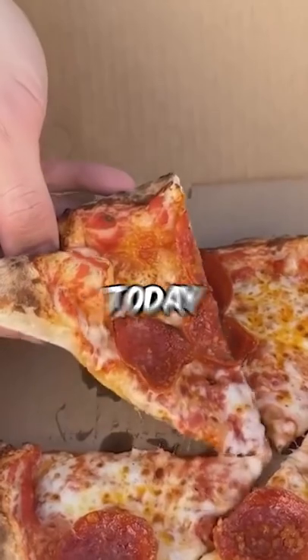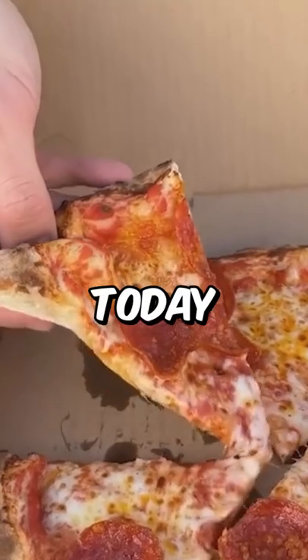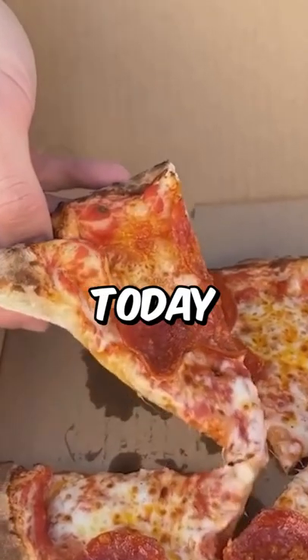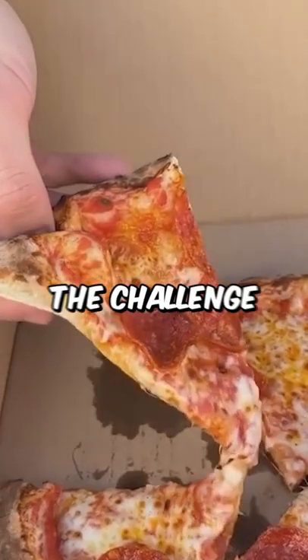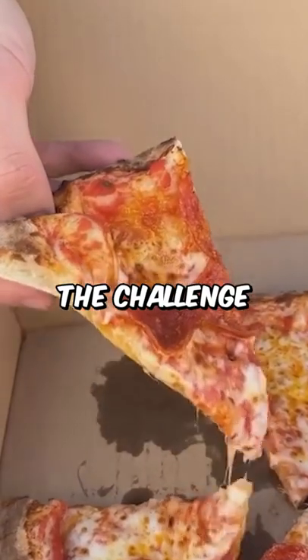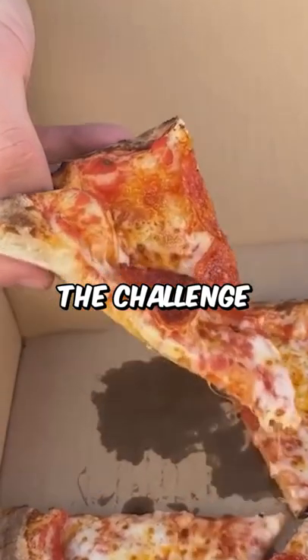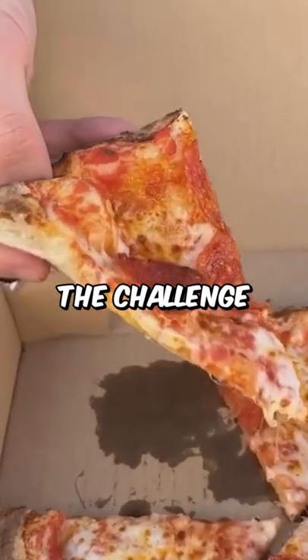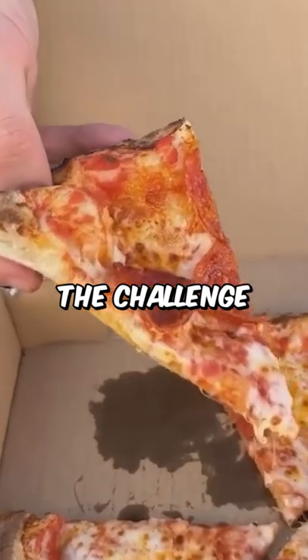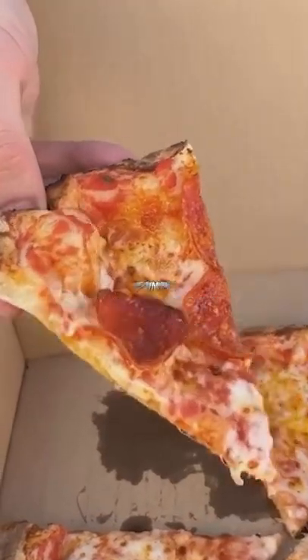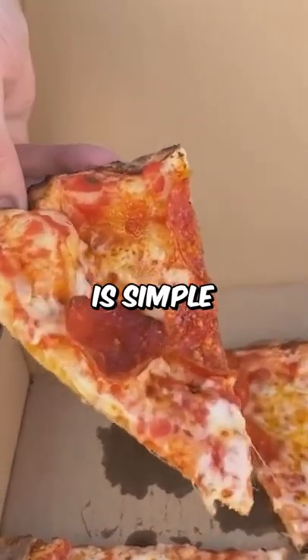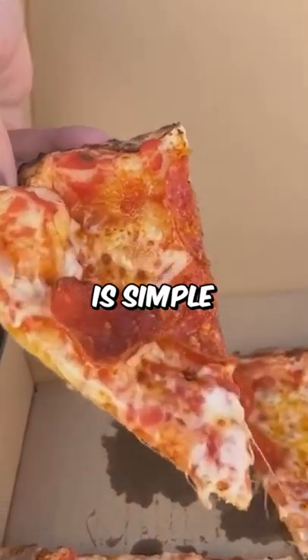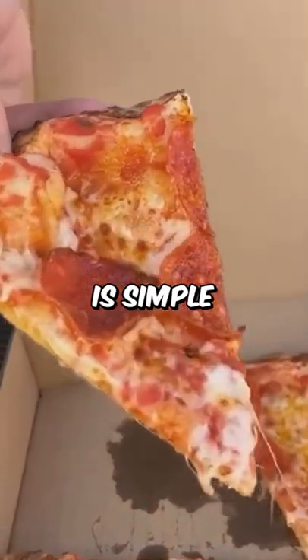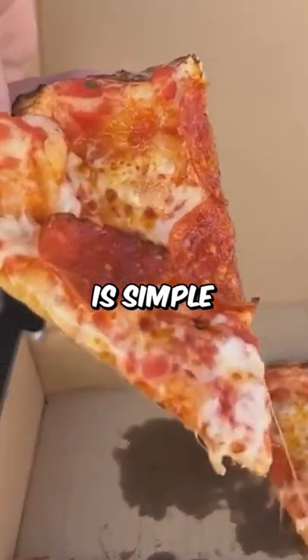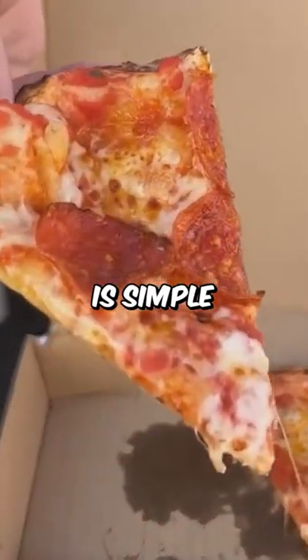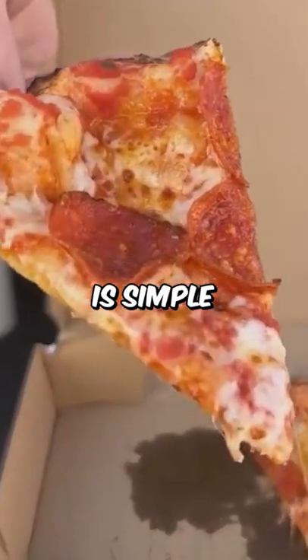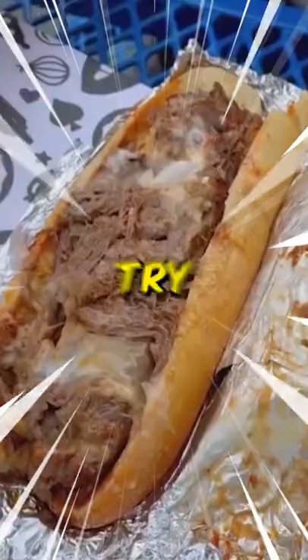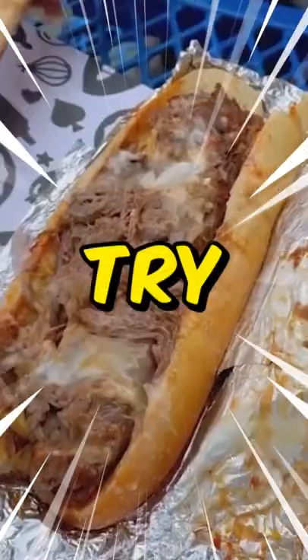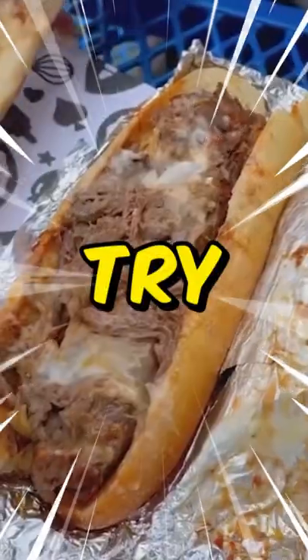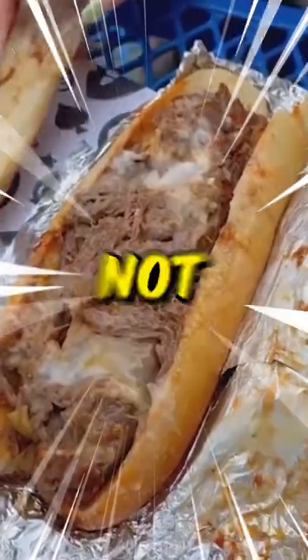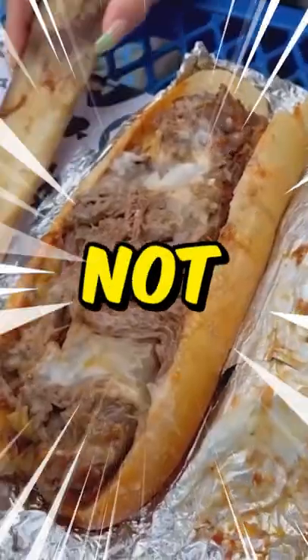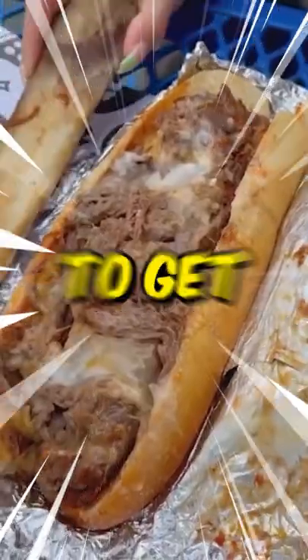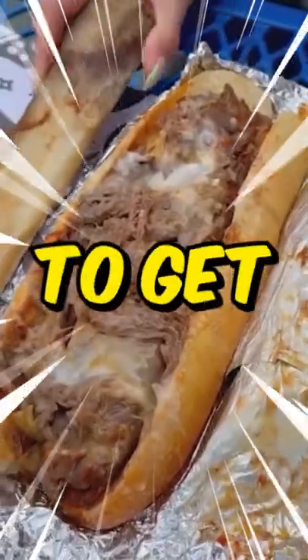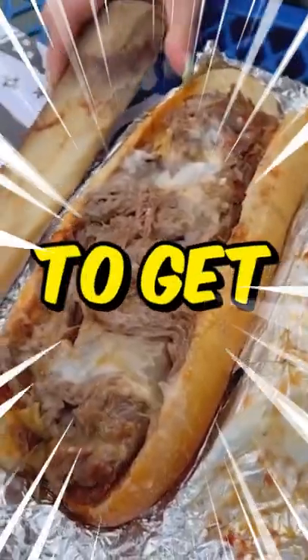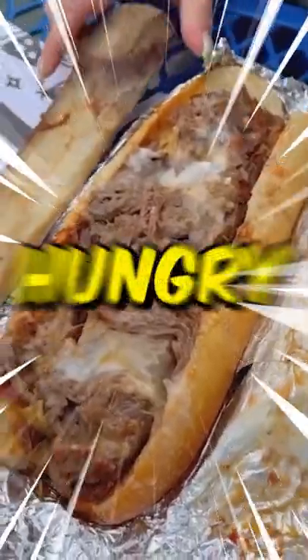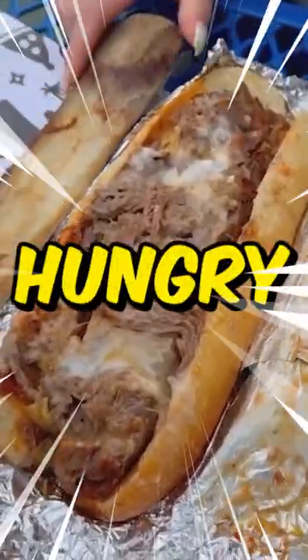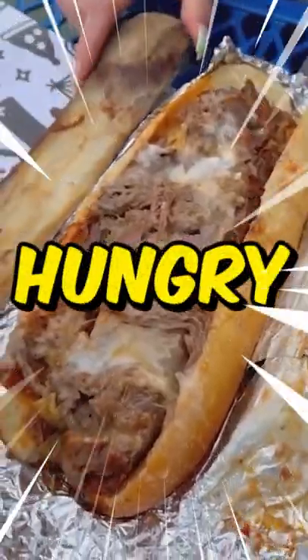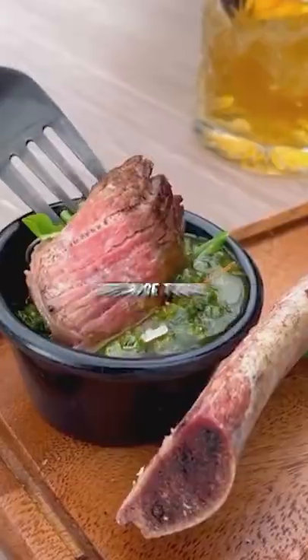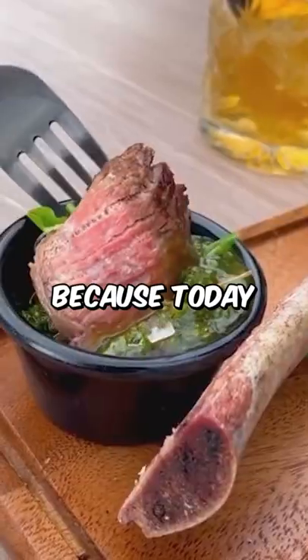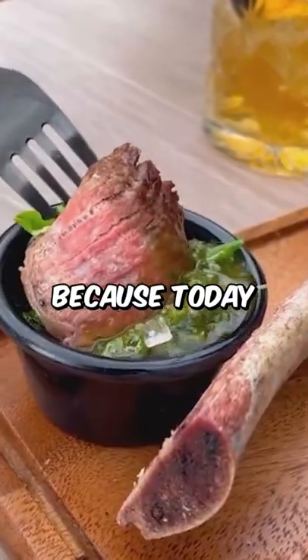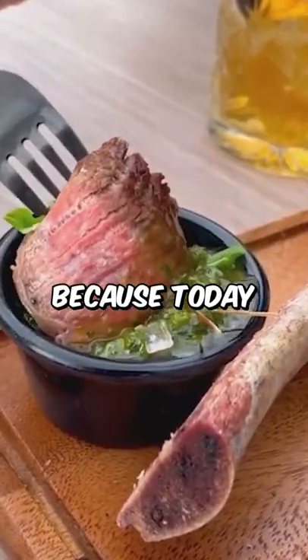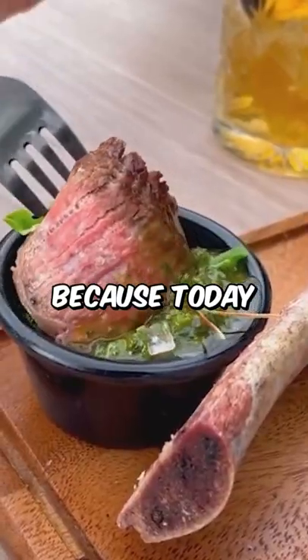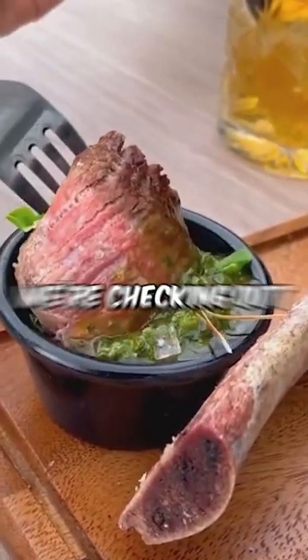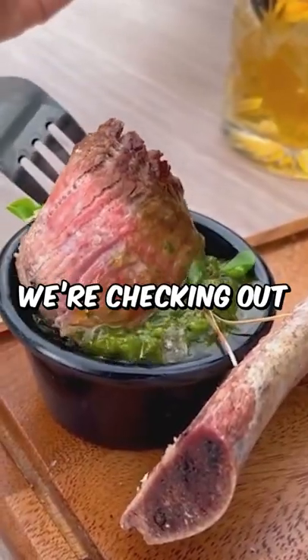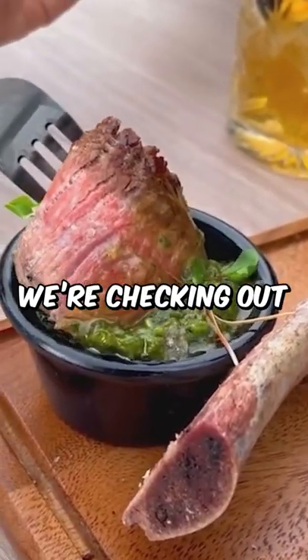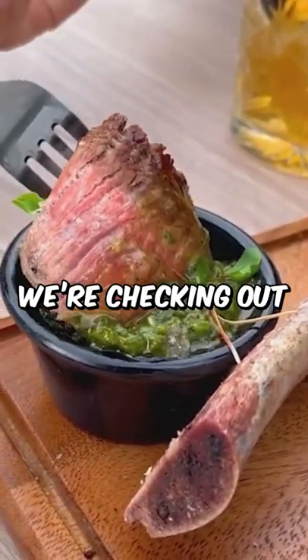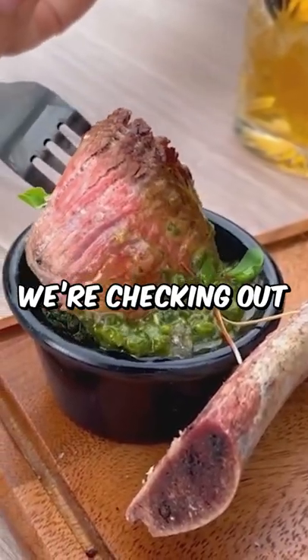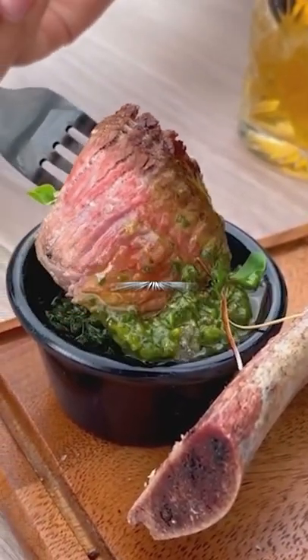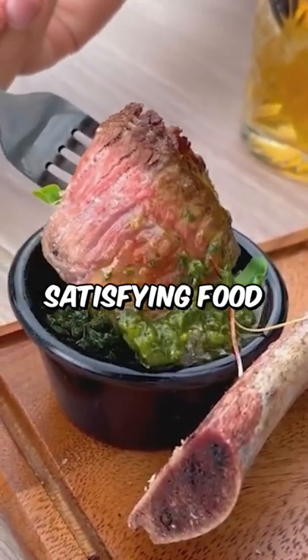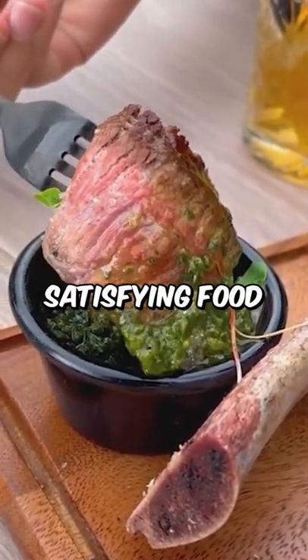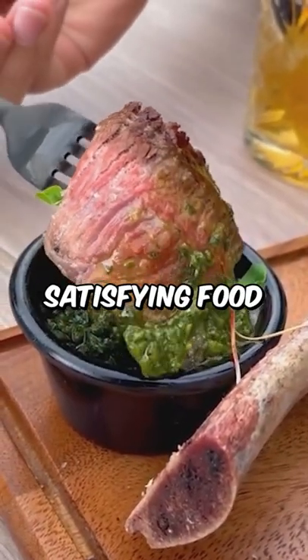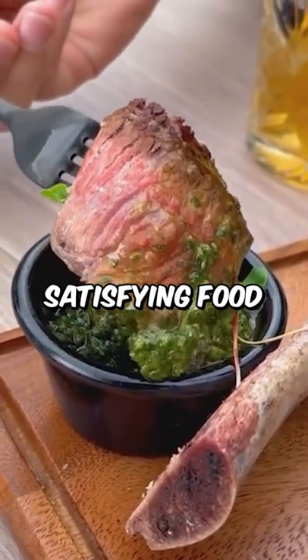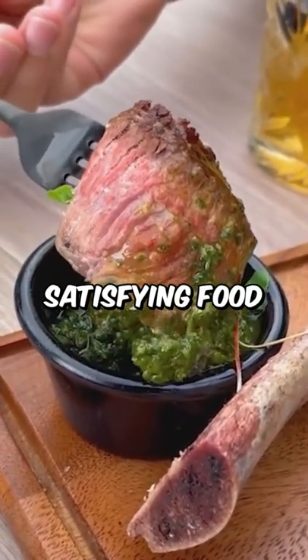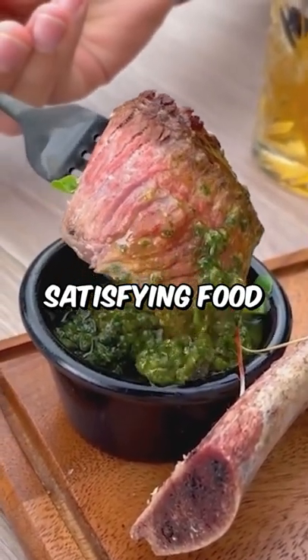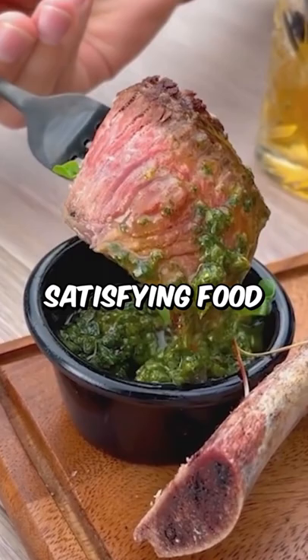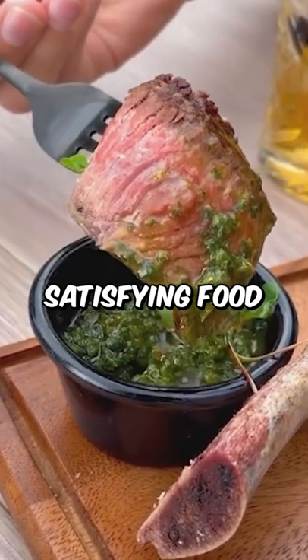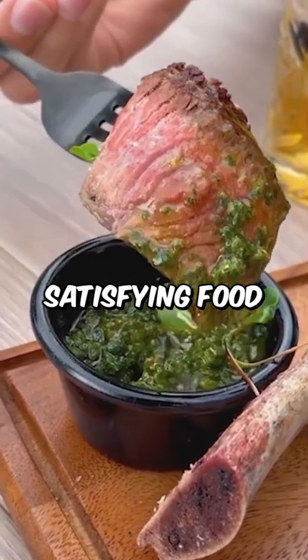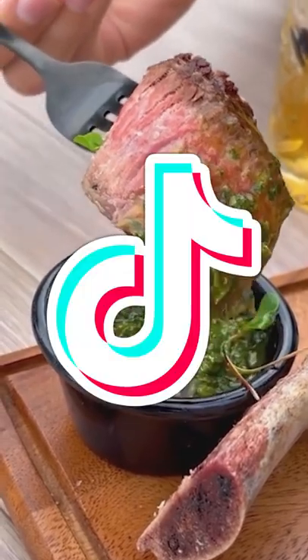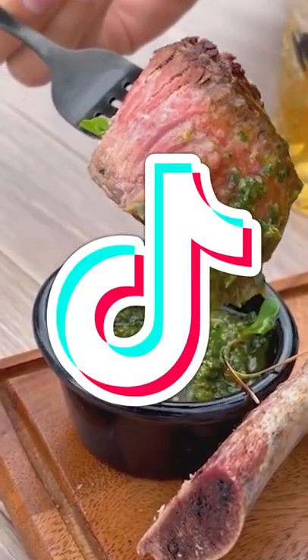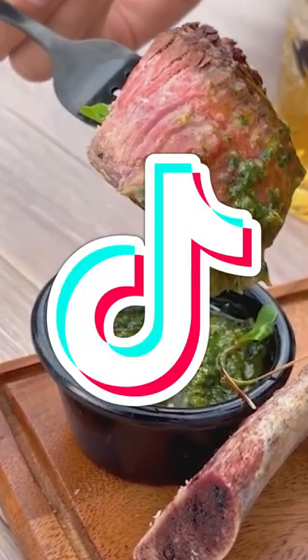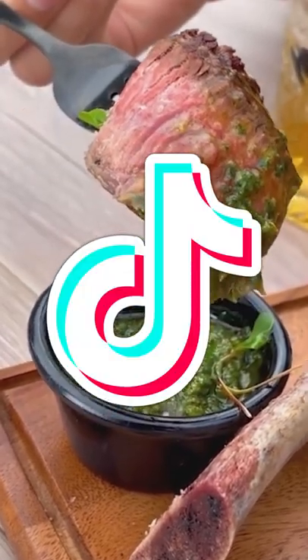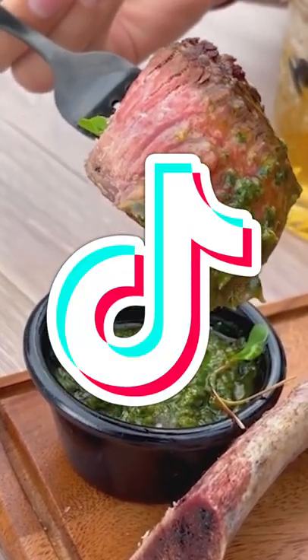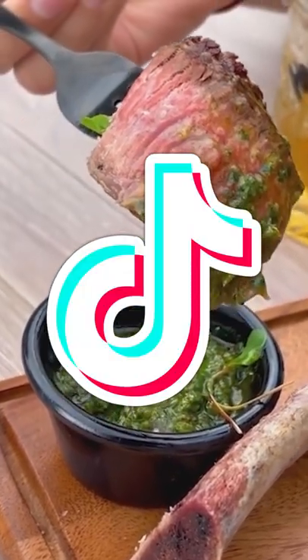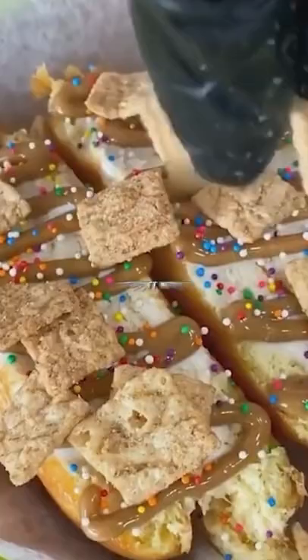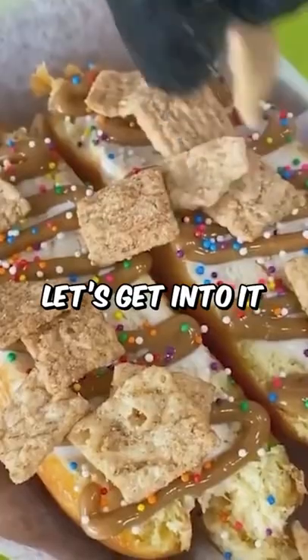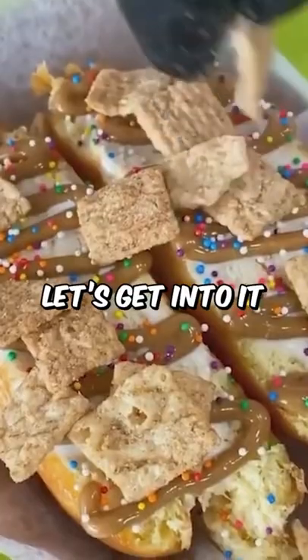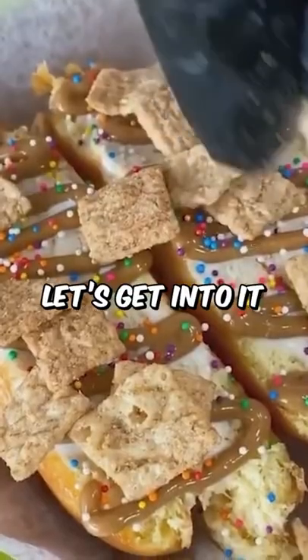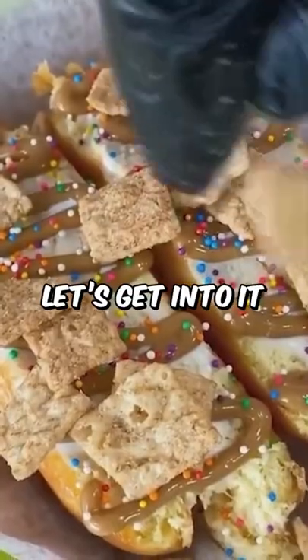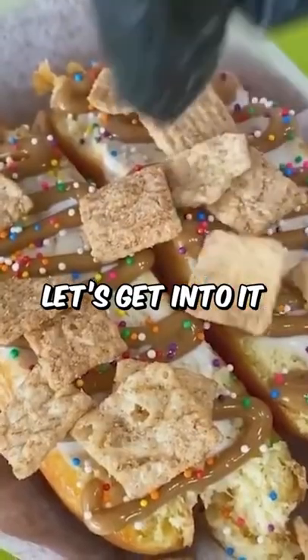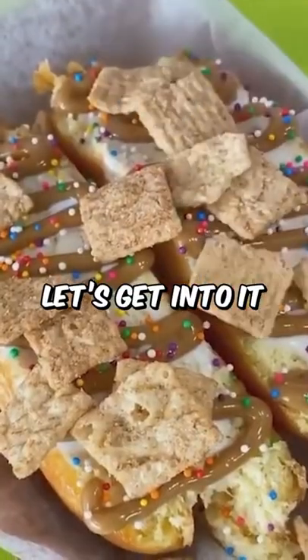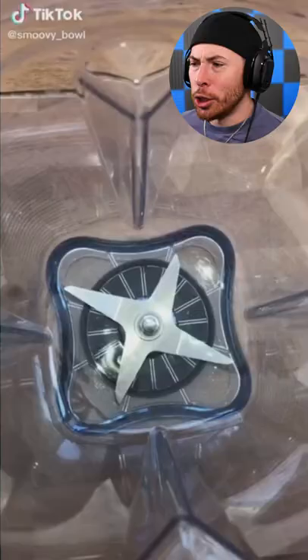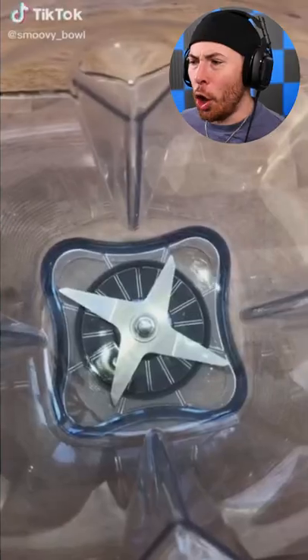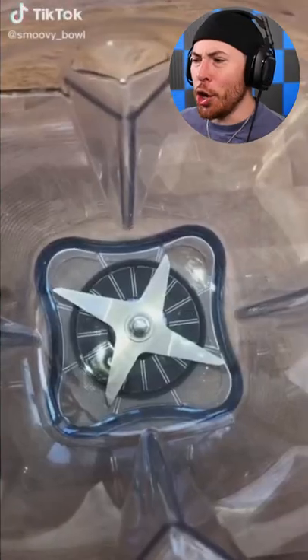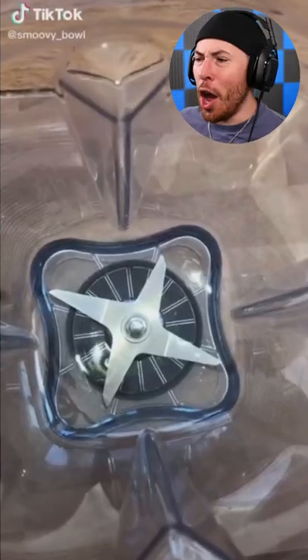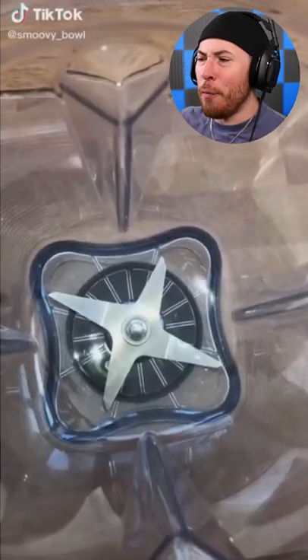Today the challenge is simple: try not to get hungry, because today we're checking out satisfying food TikToks. Let's get into it starting off.